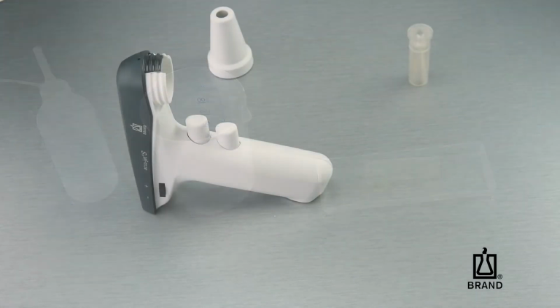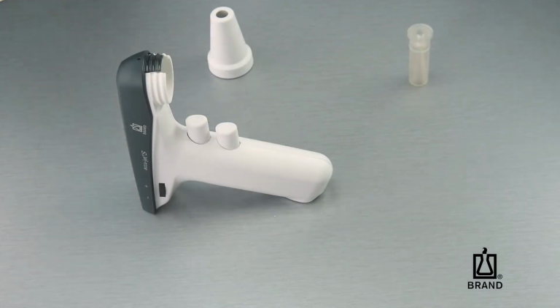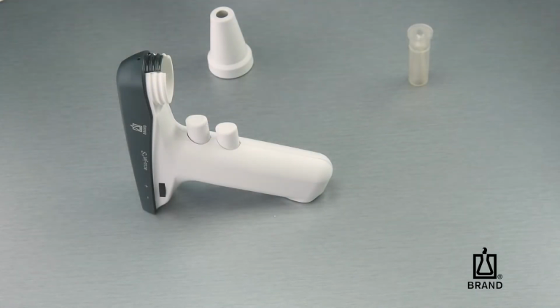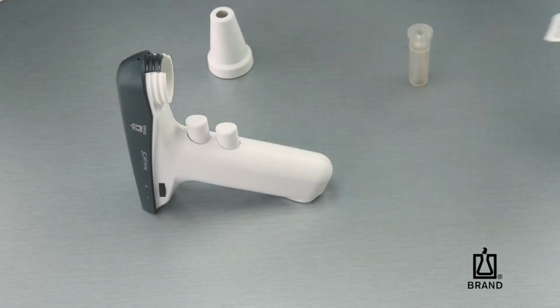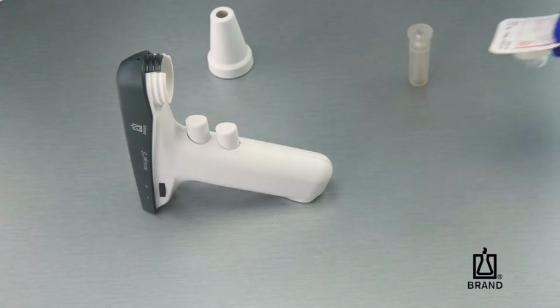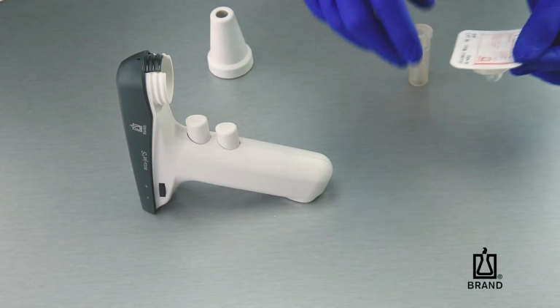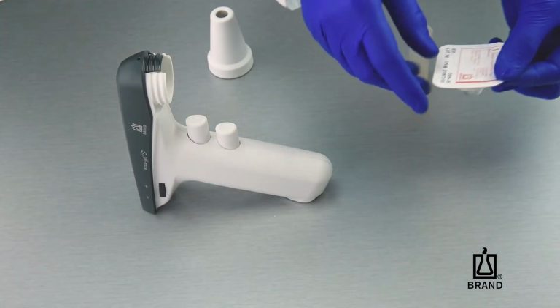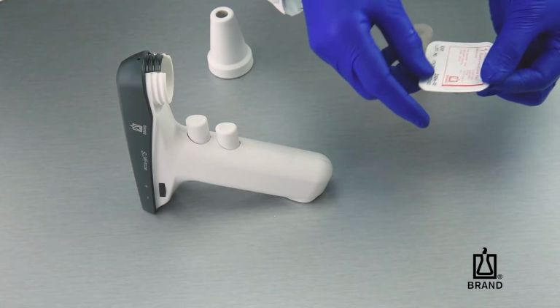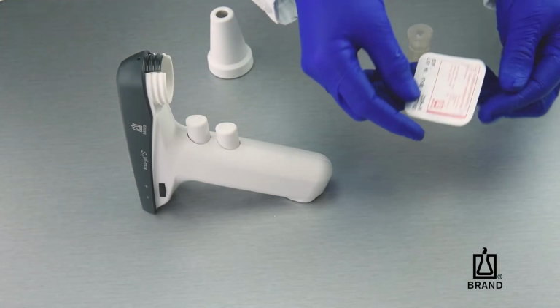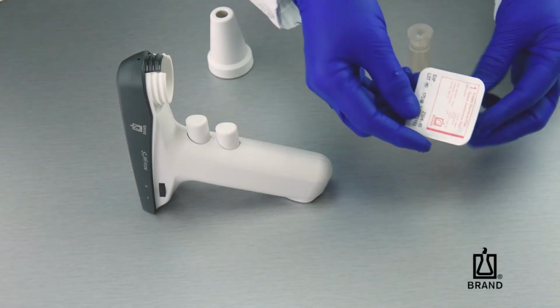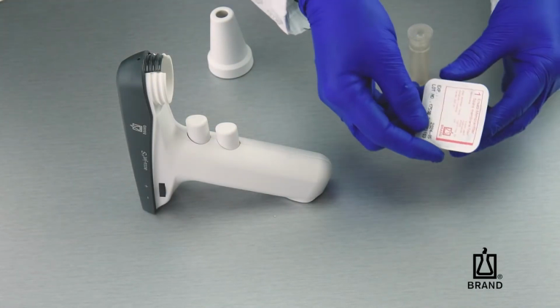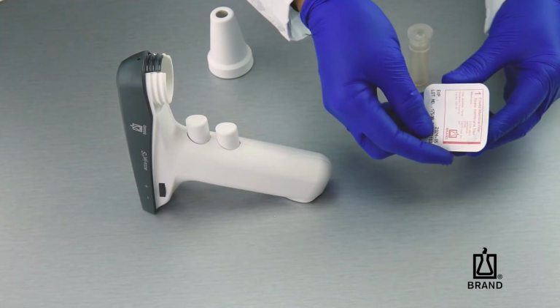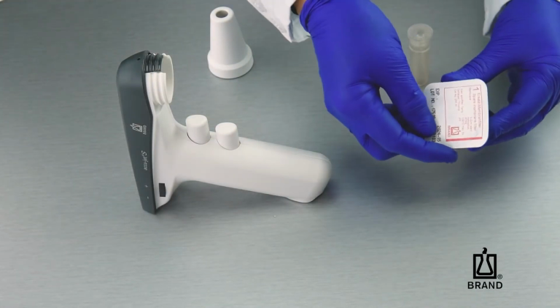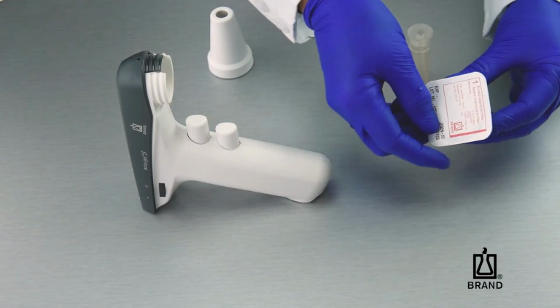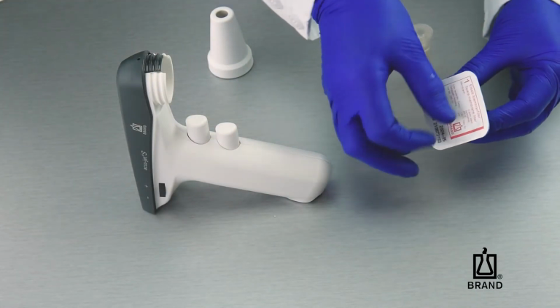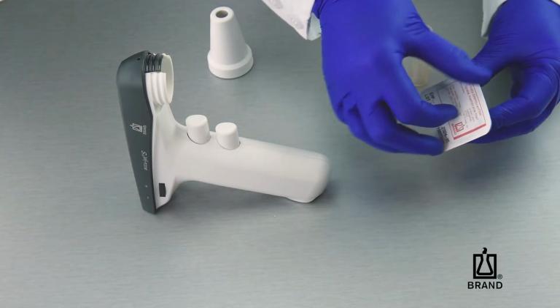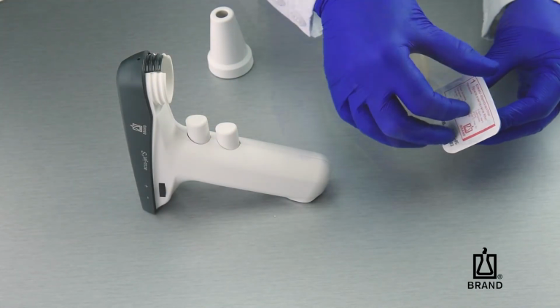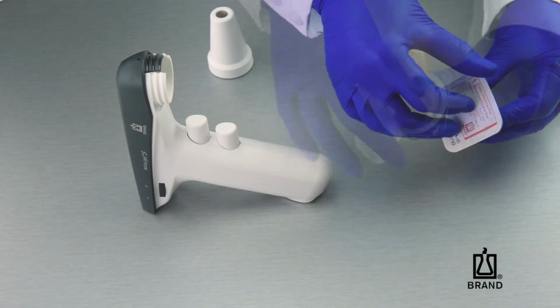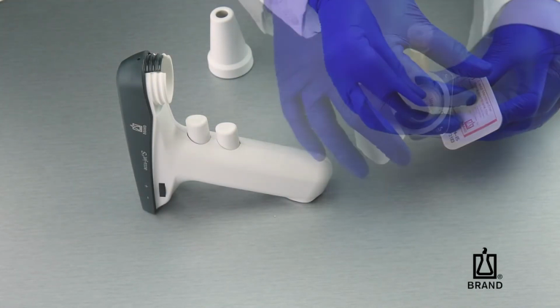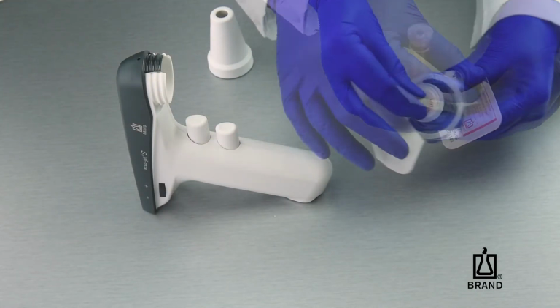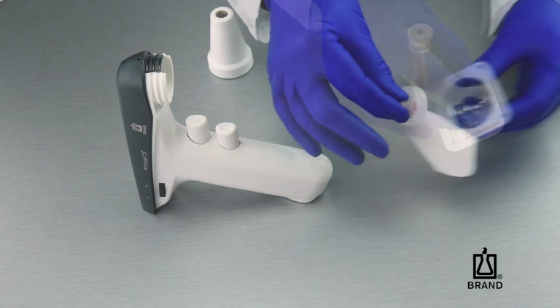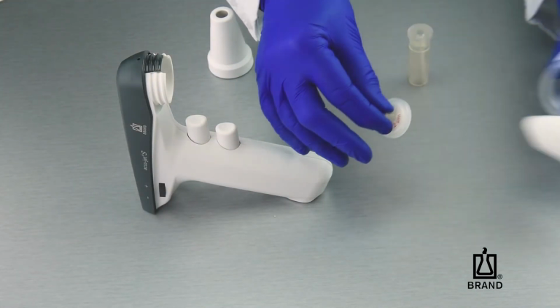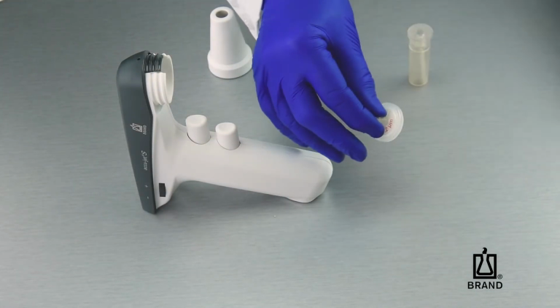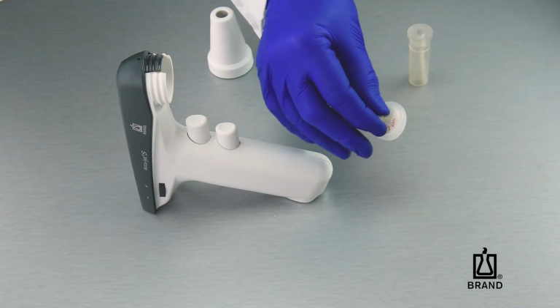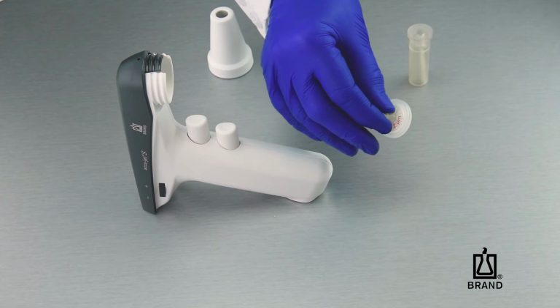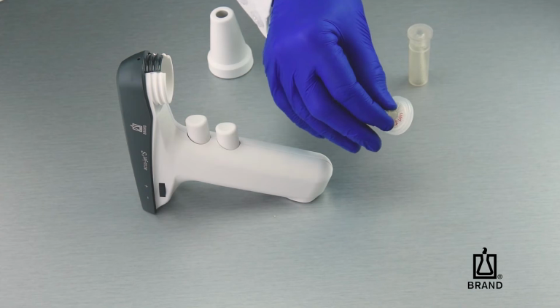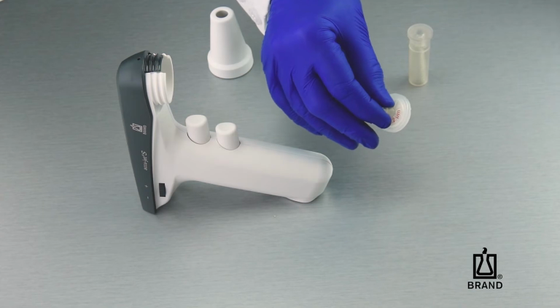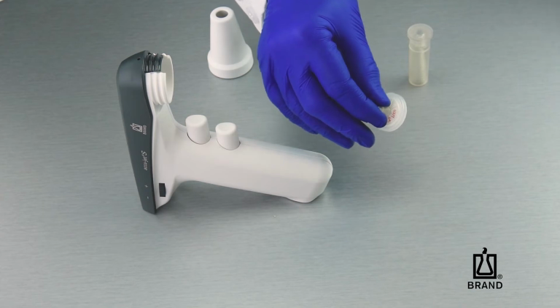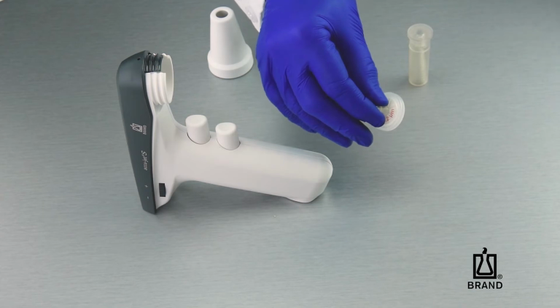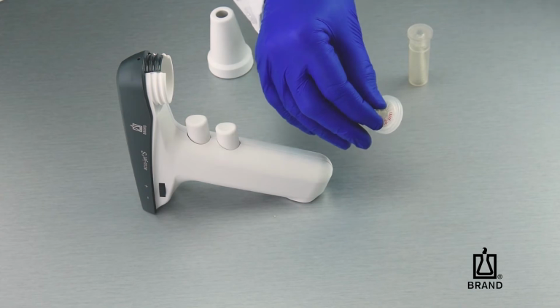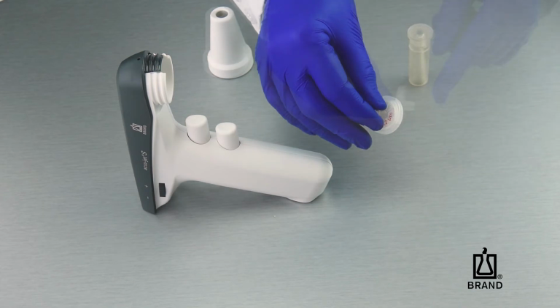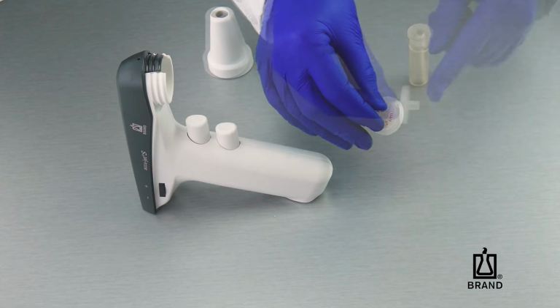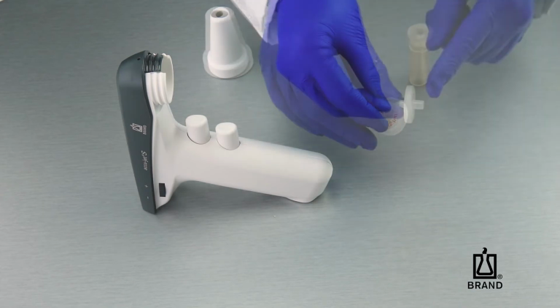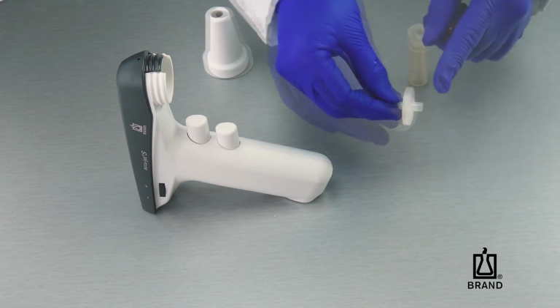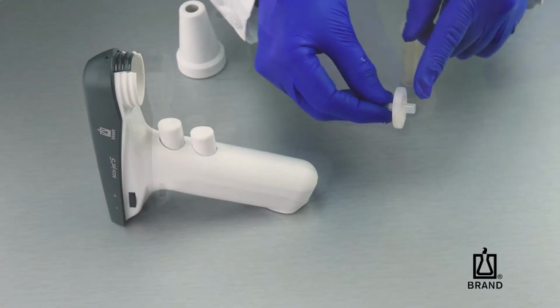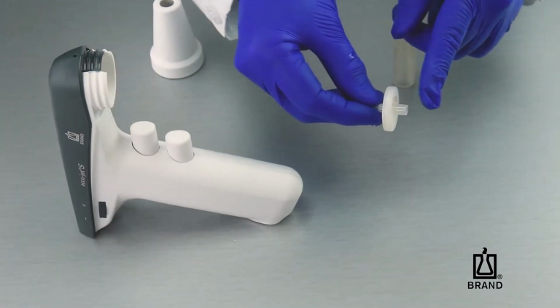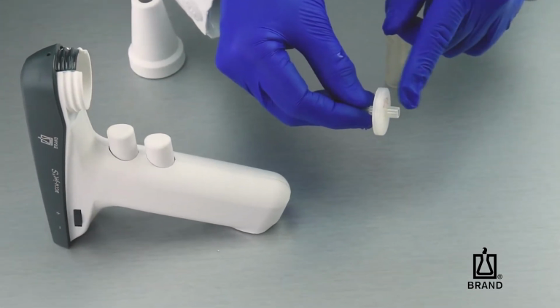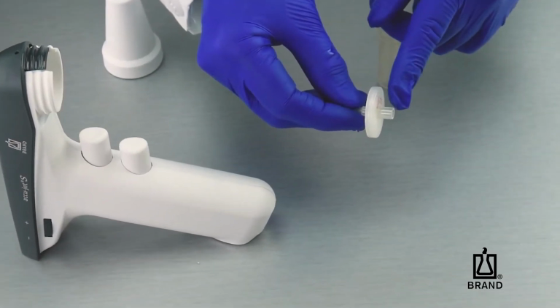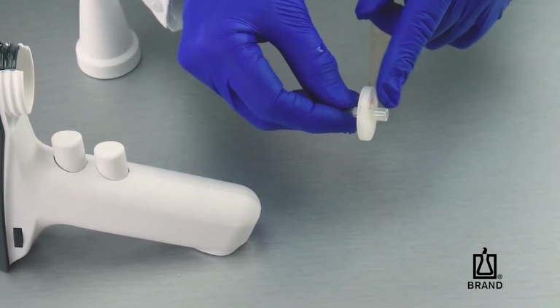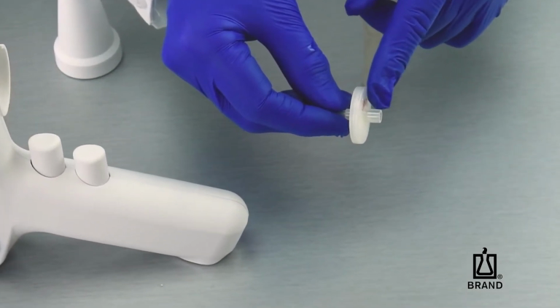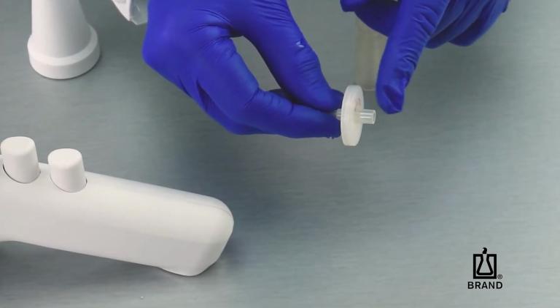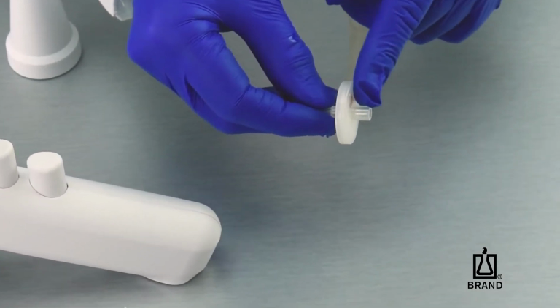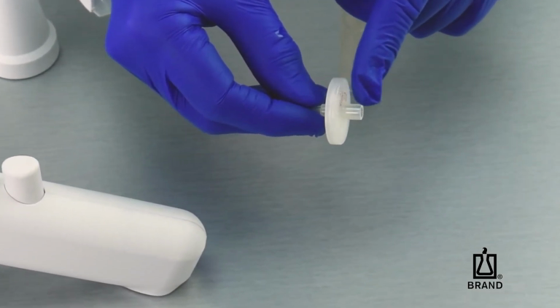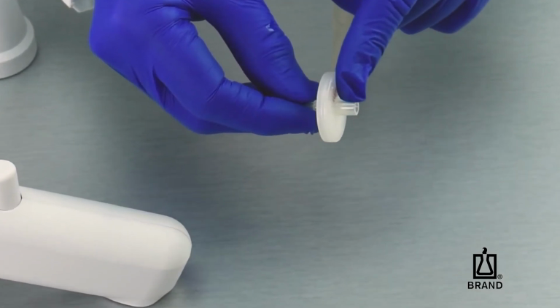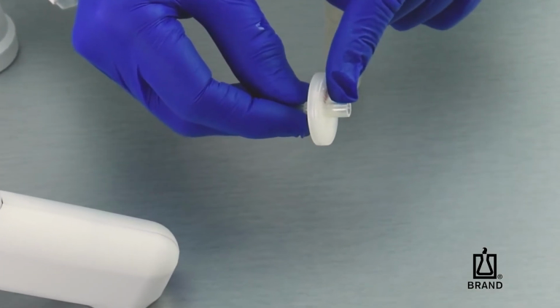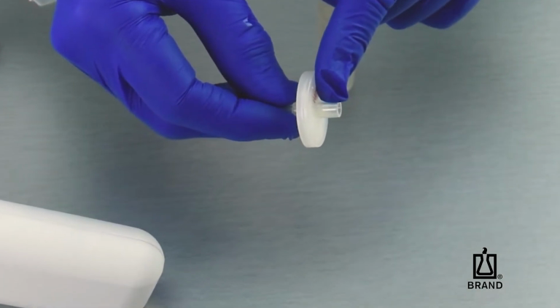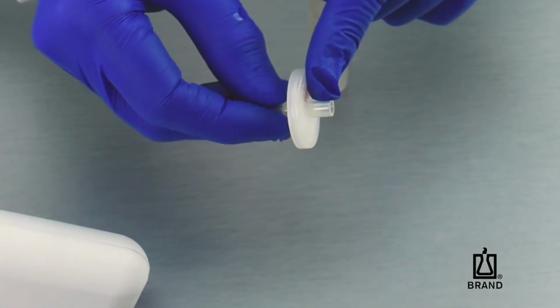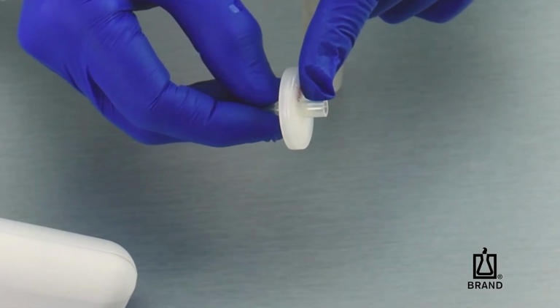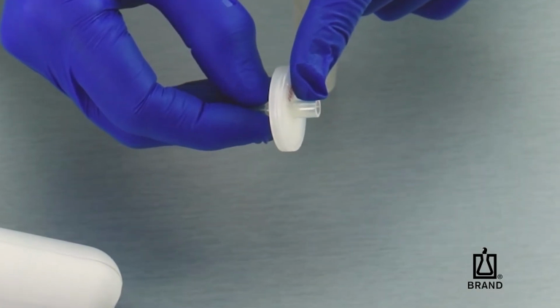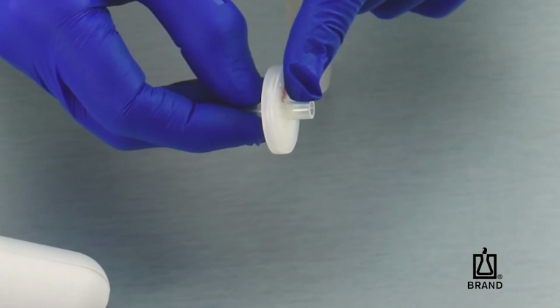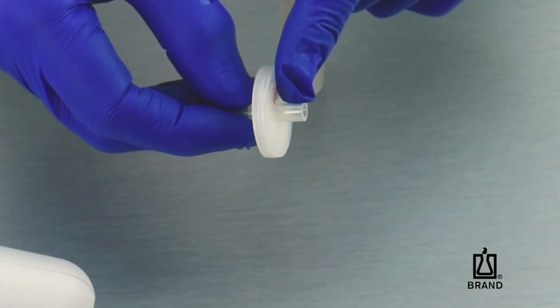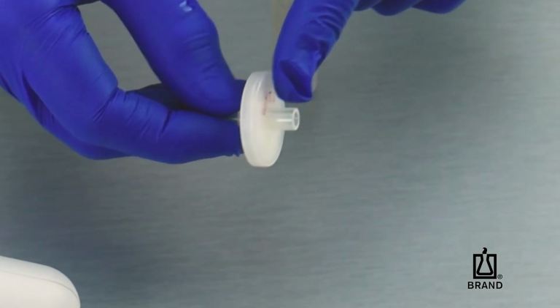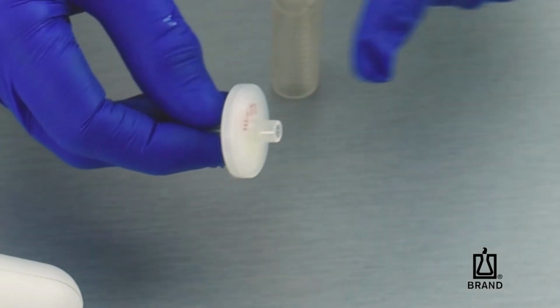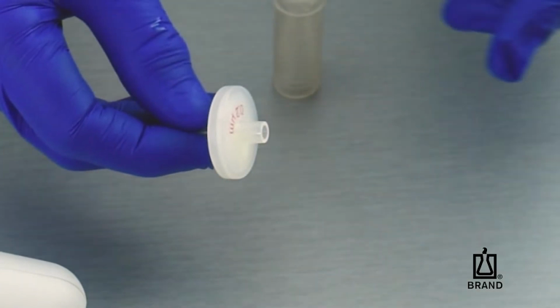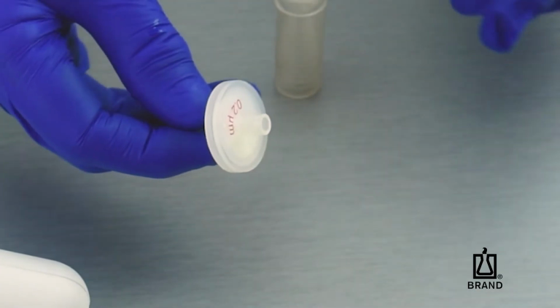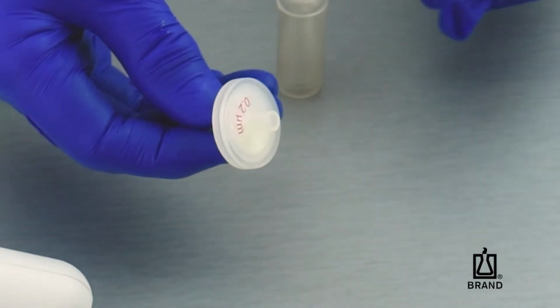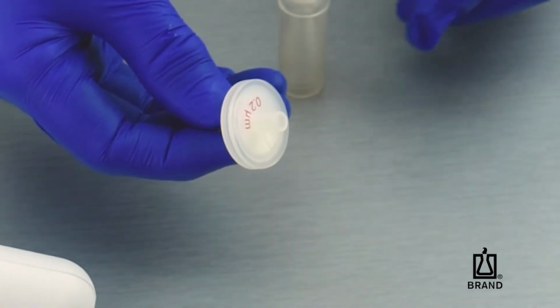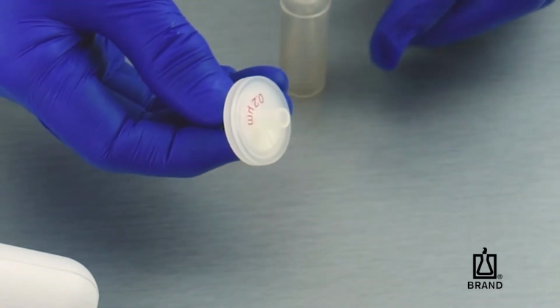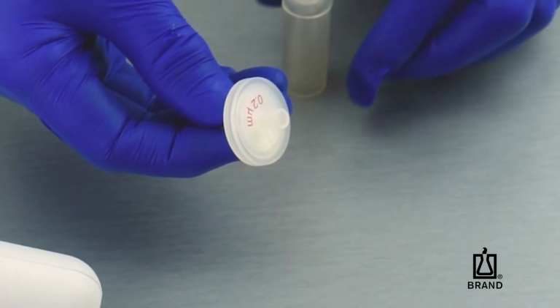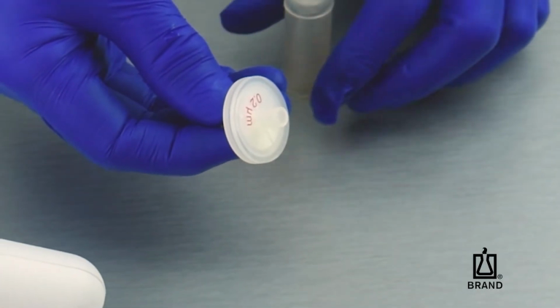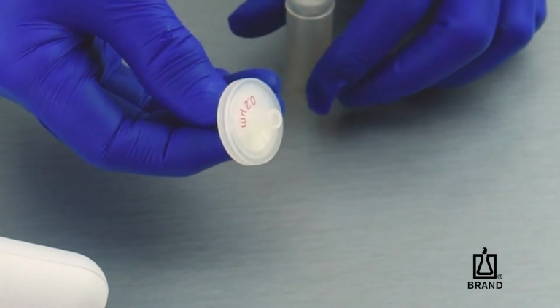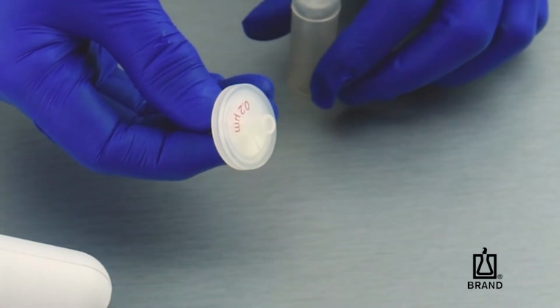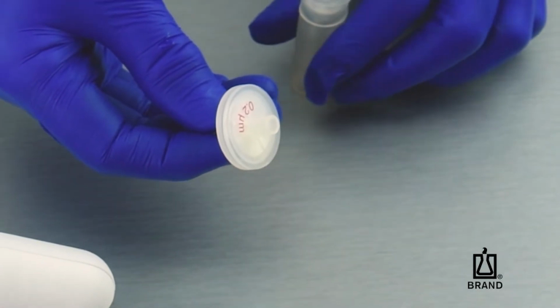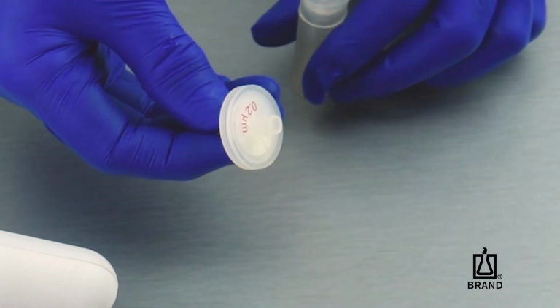Remove a new filter from the packaging. With the wide connection, insert it into the top of the silicone adapter.